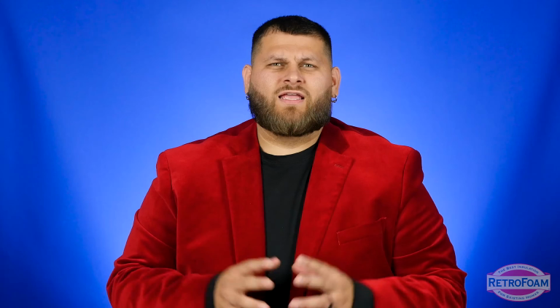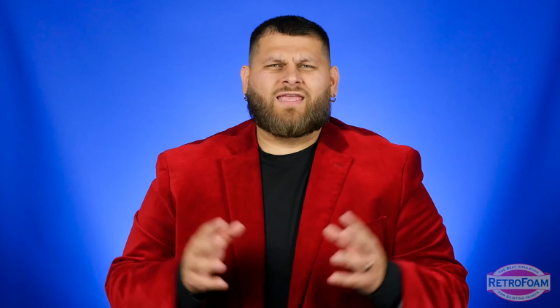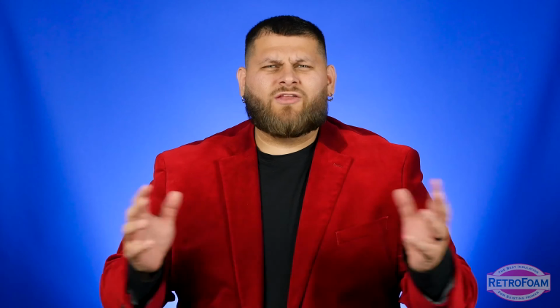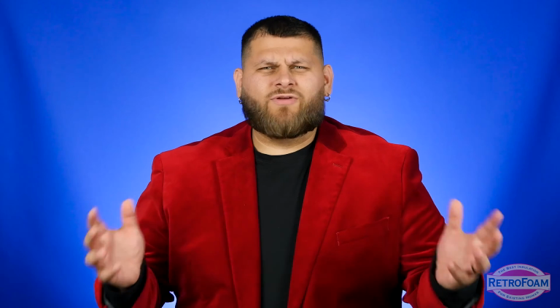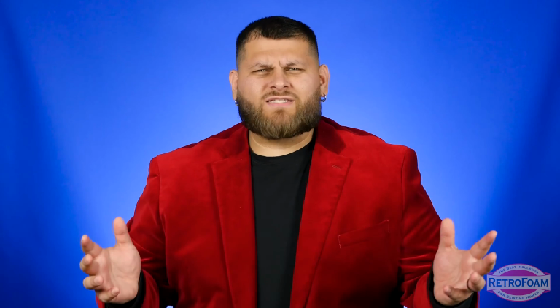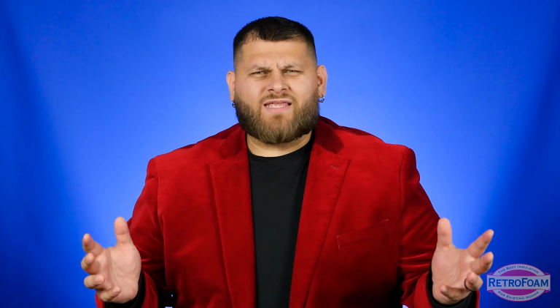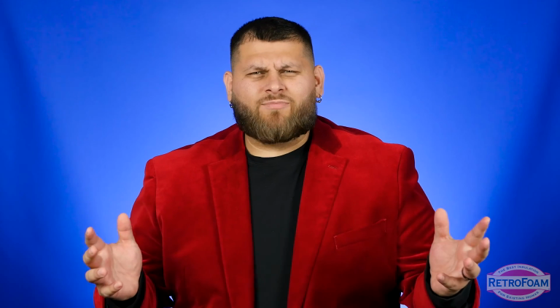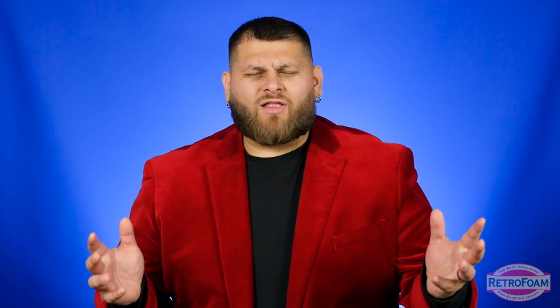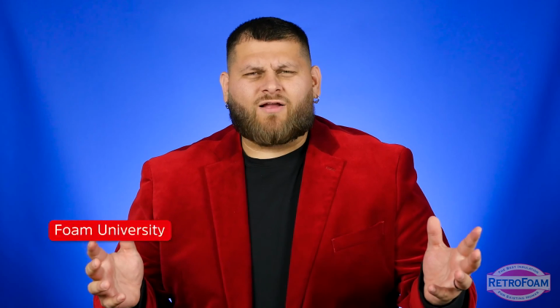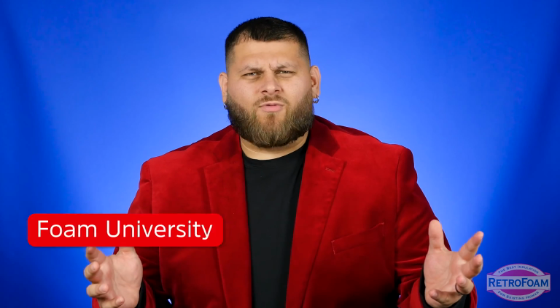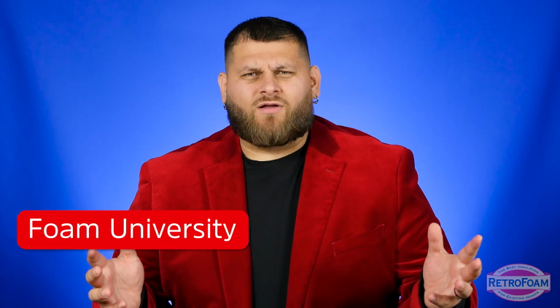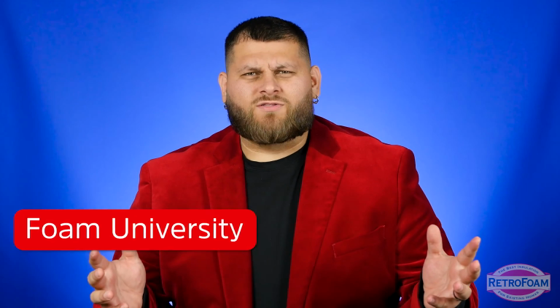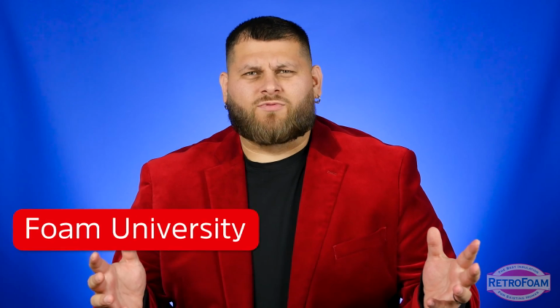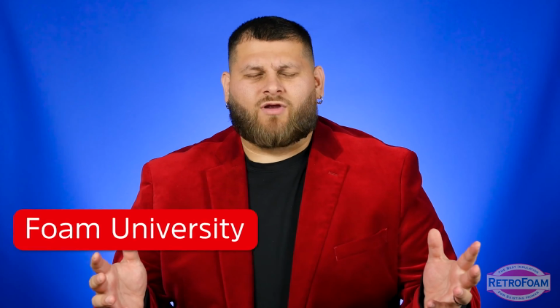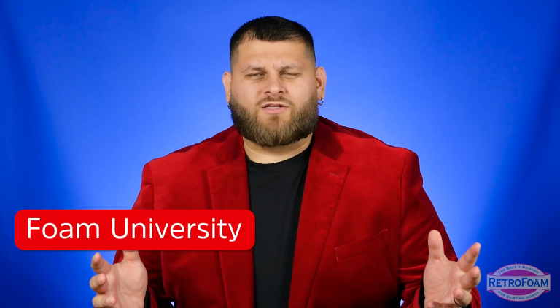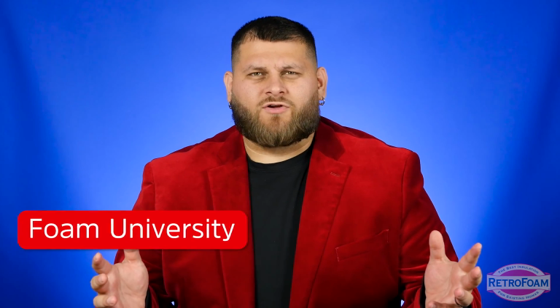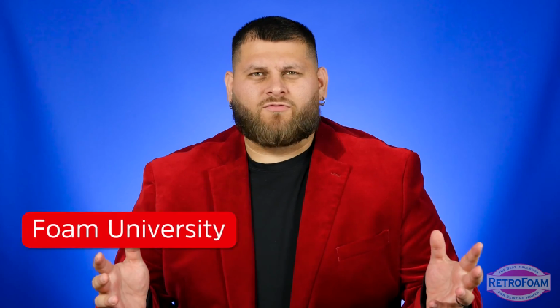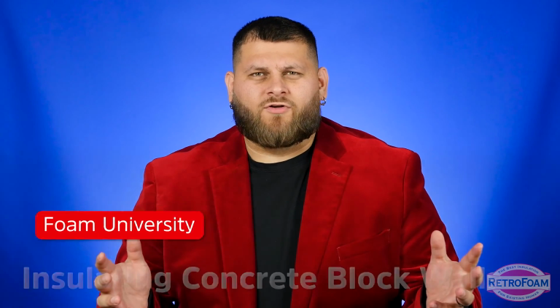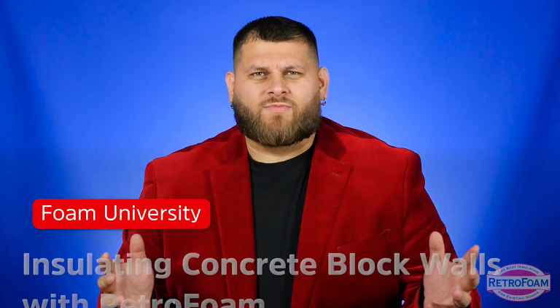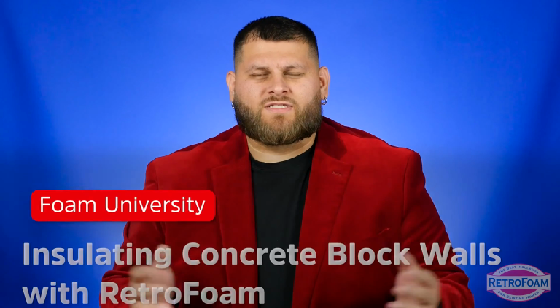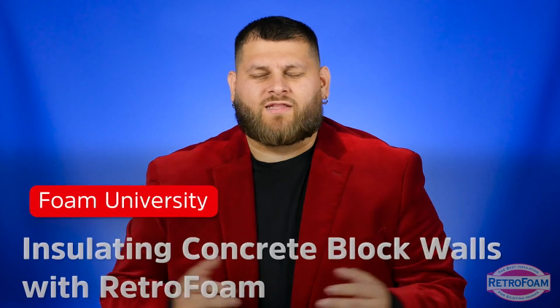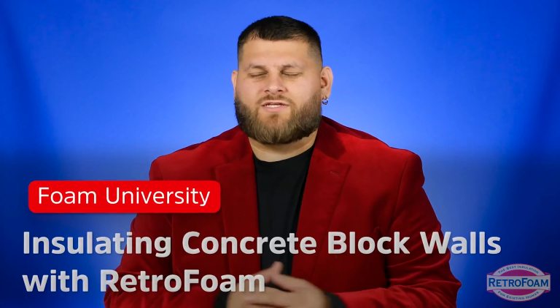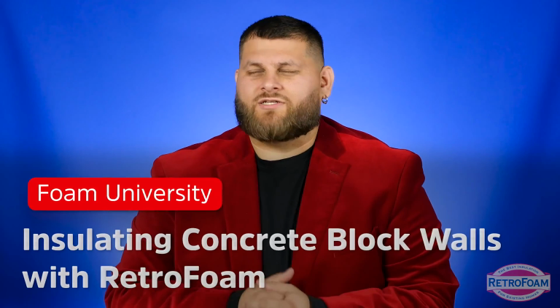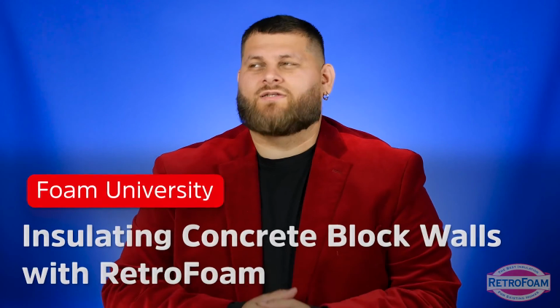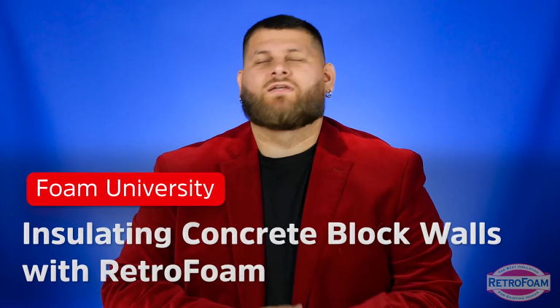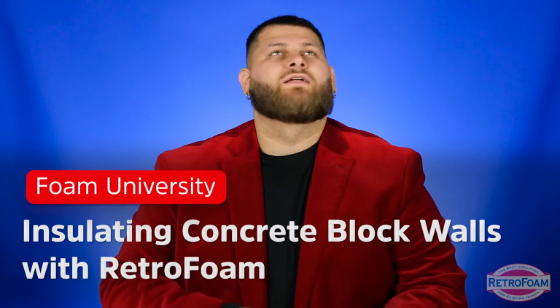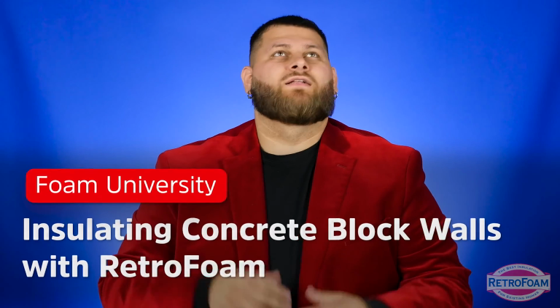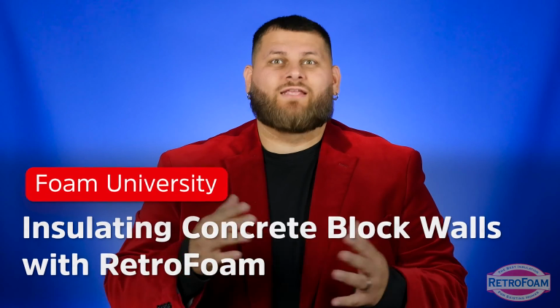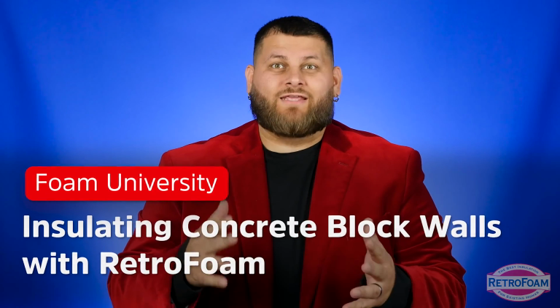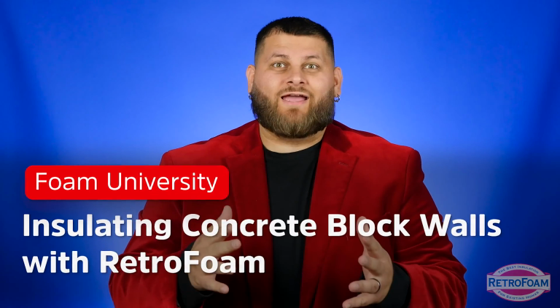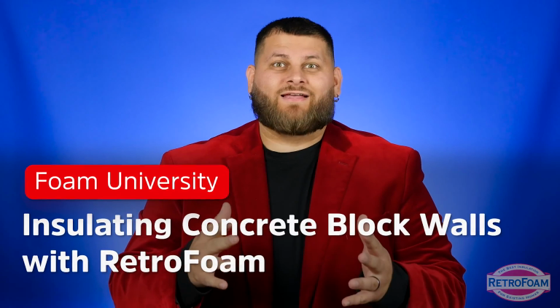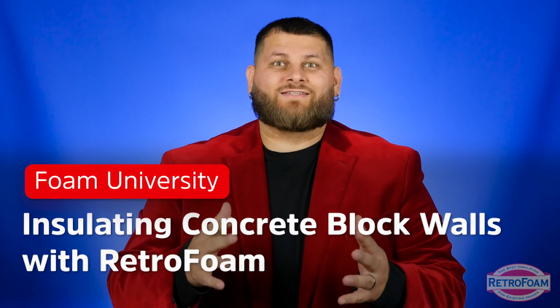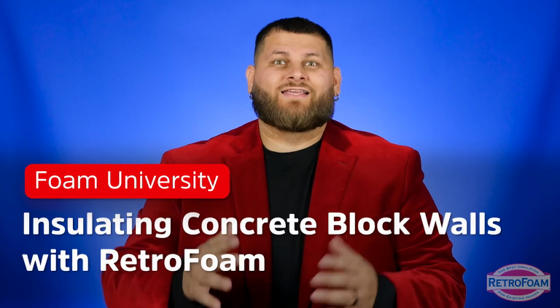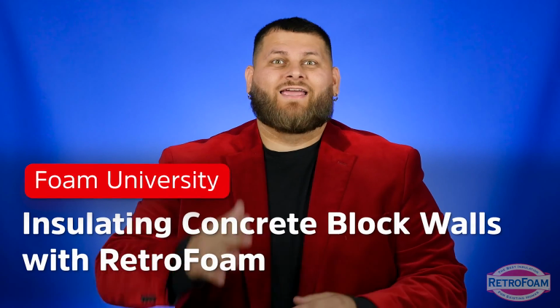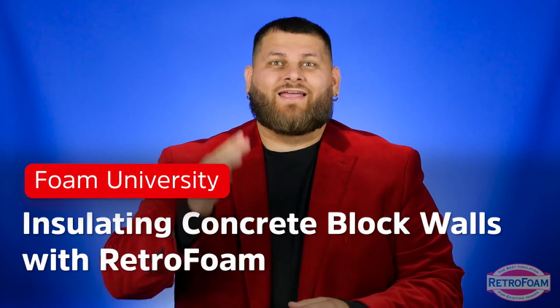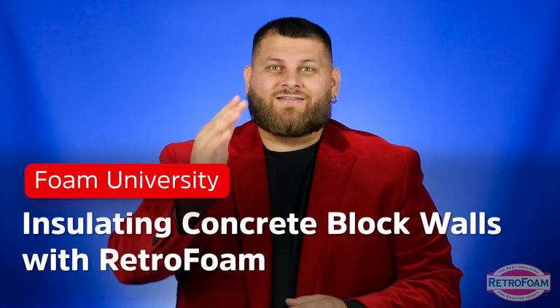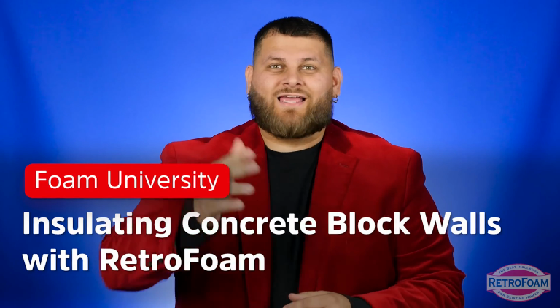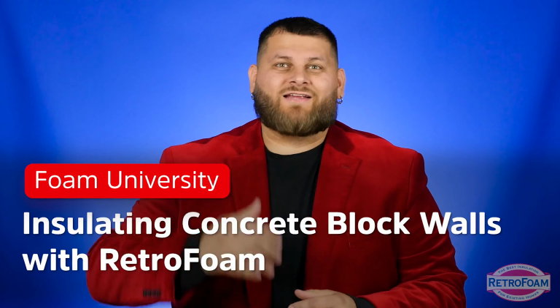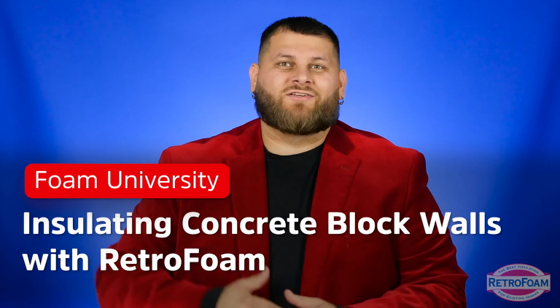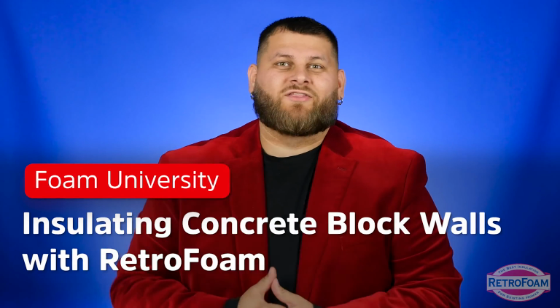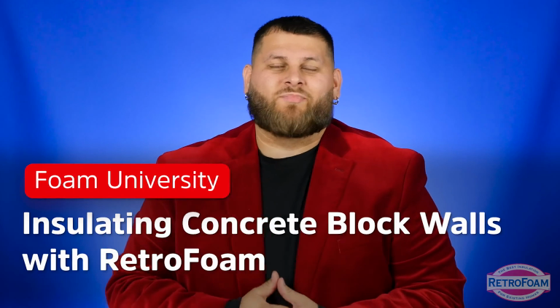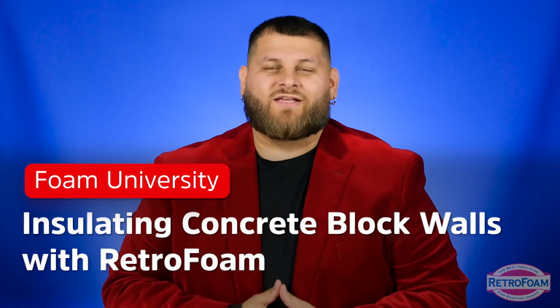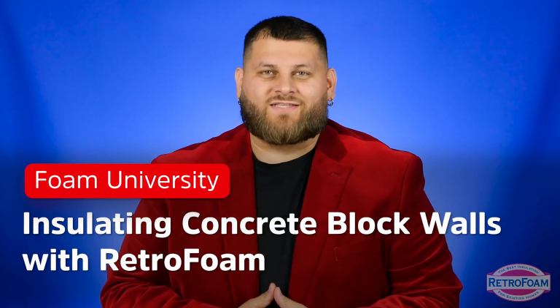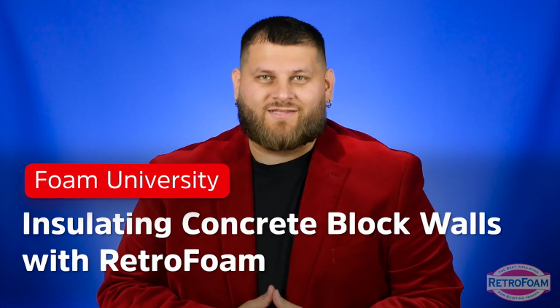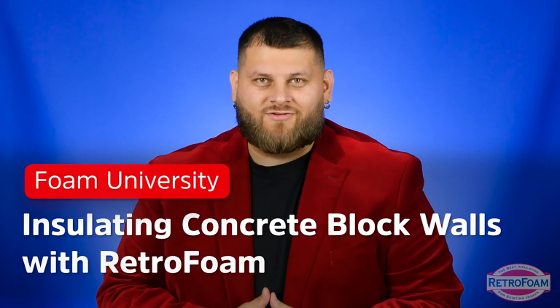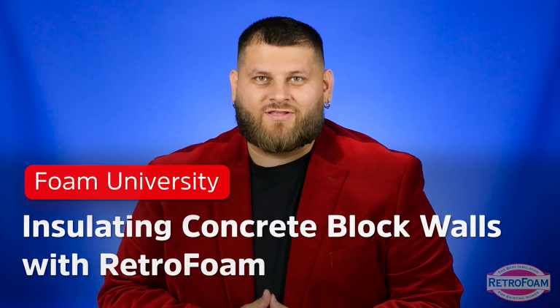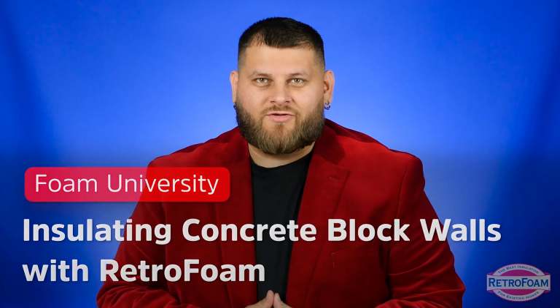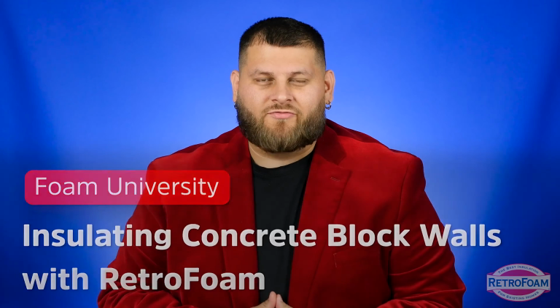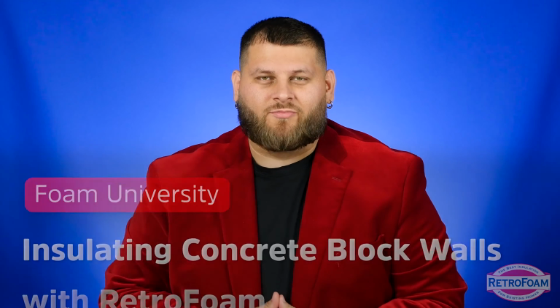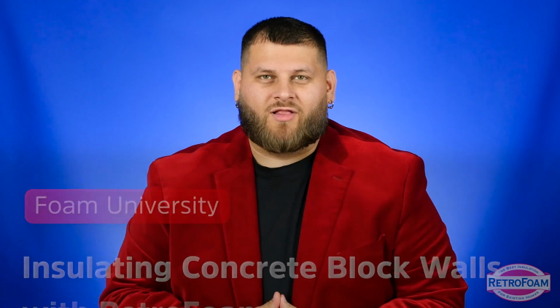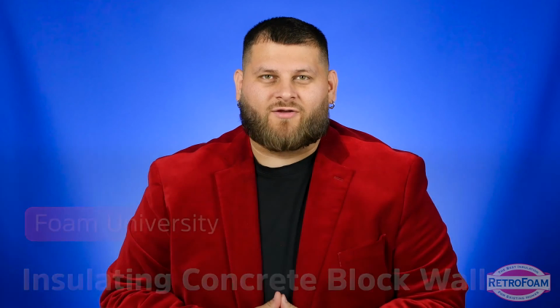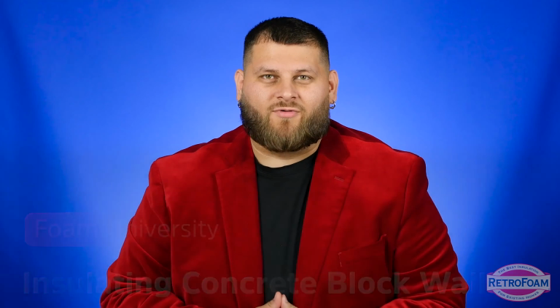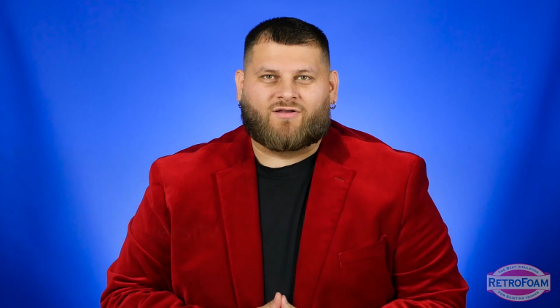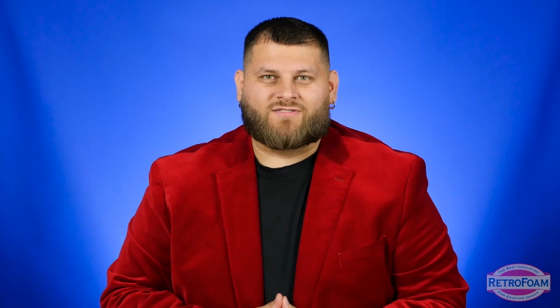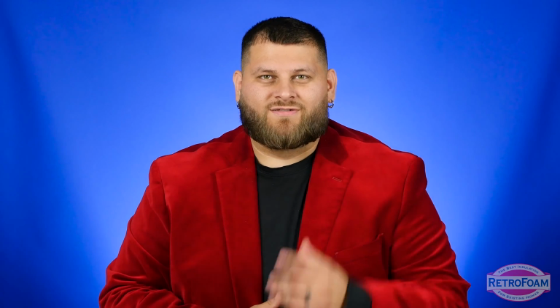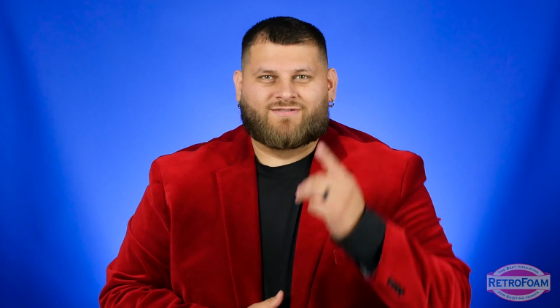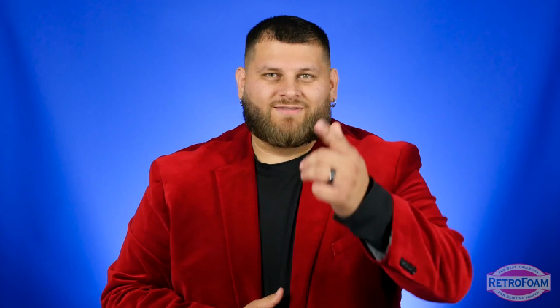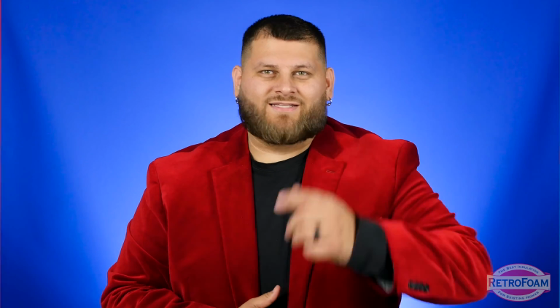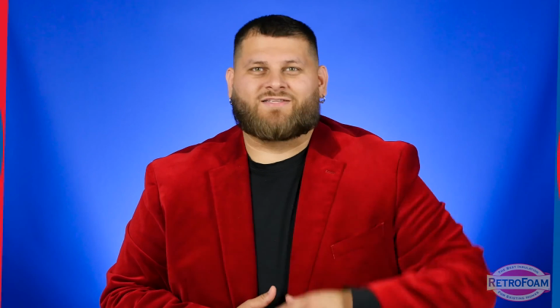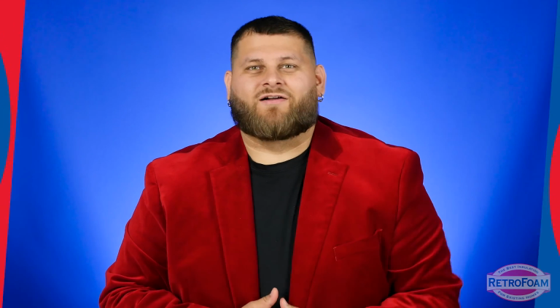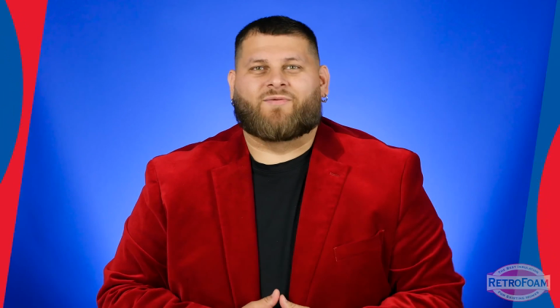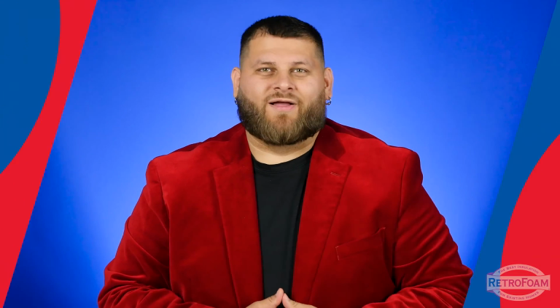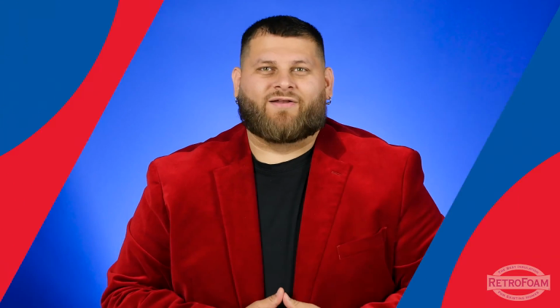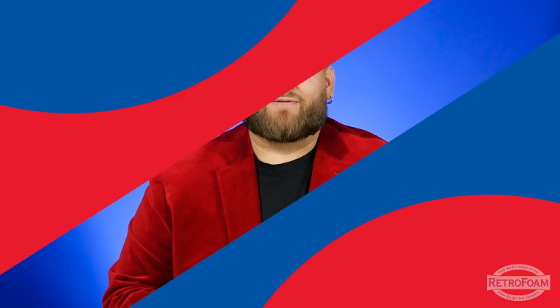Can you insulate block walls with RetroFoam insulation? Yes, and it's actually the best thing you can do for block walls. Let's talk about it.